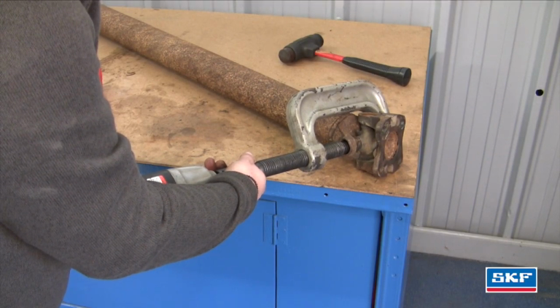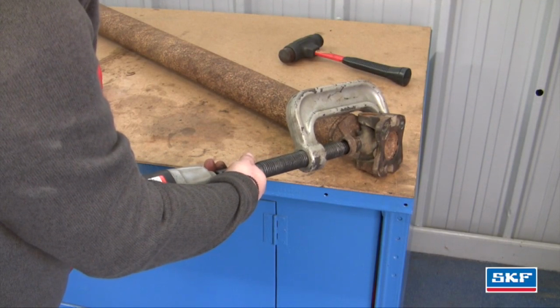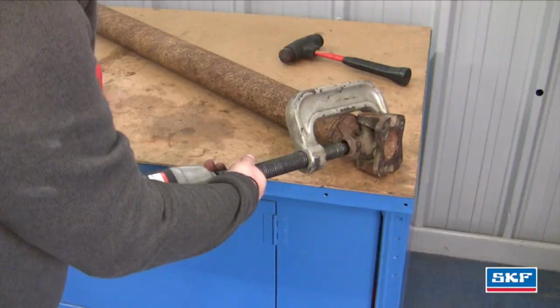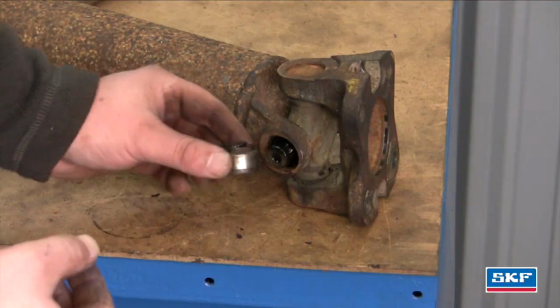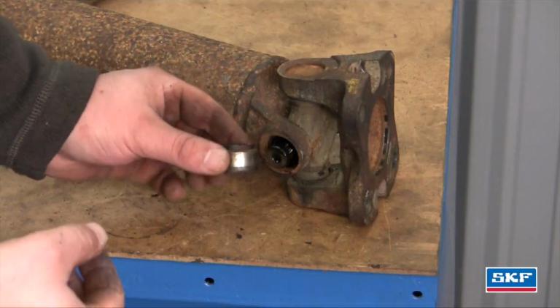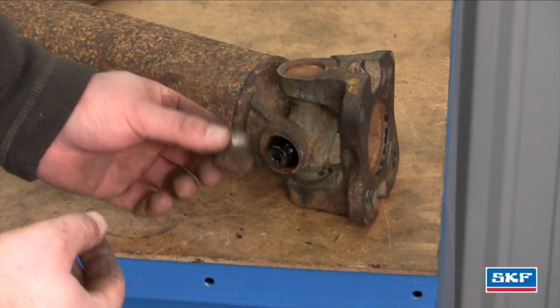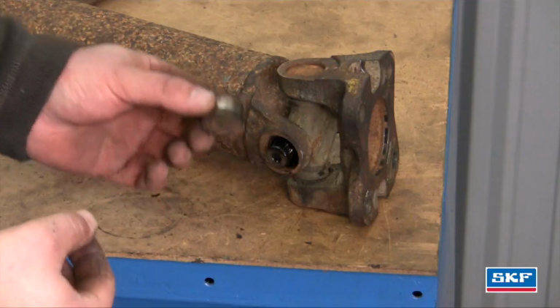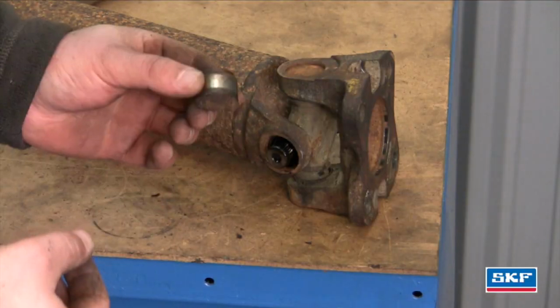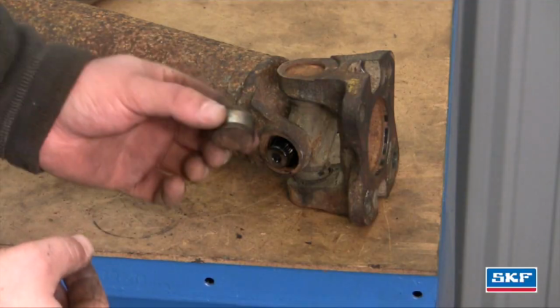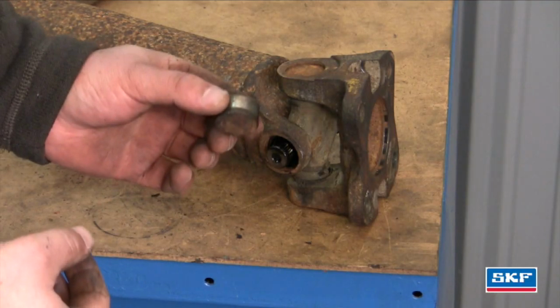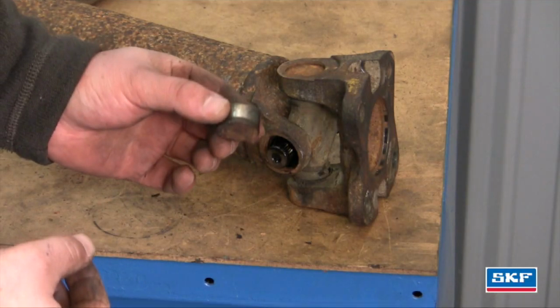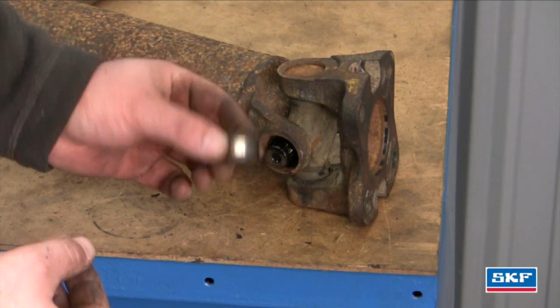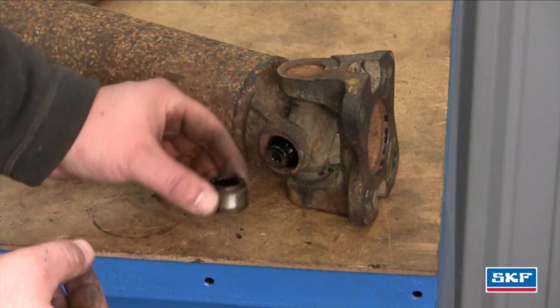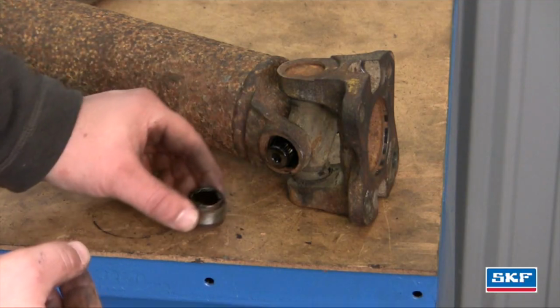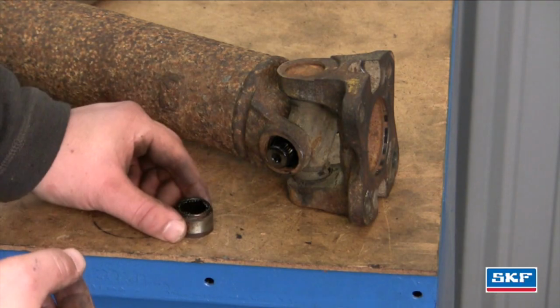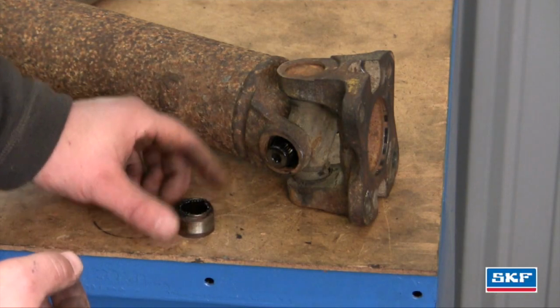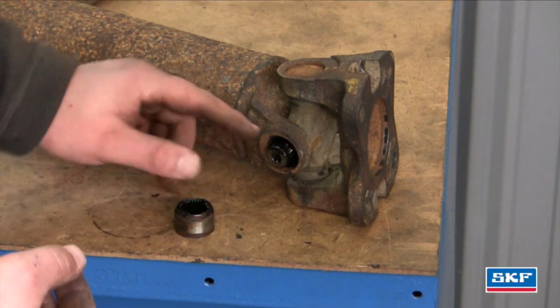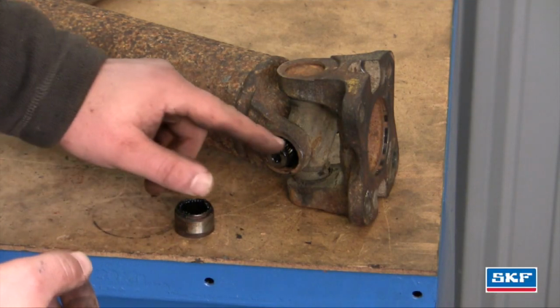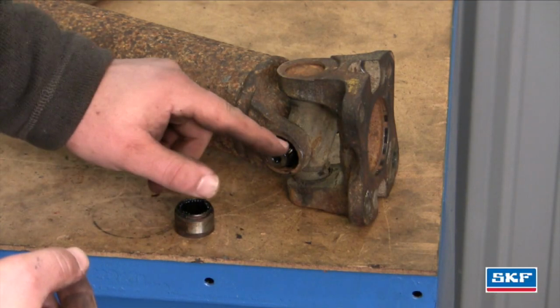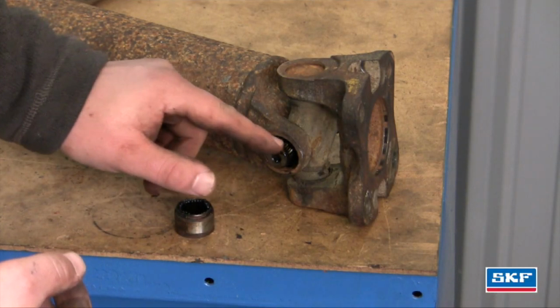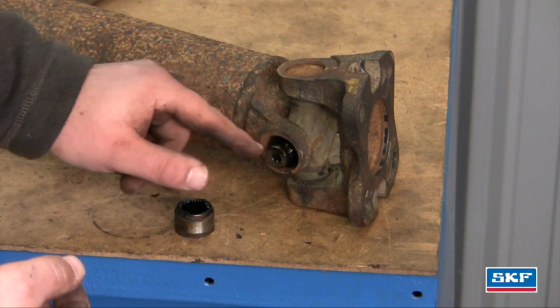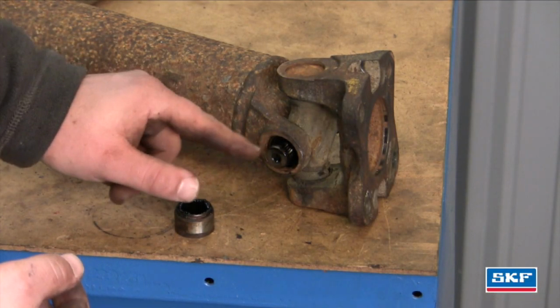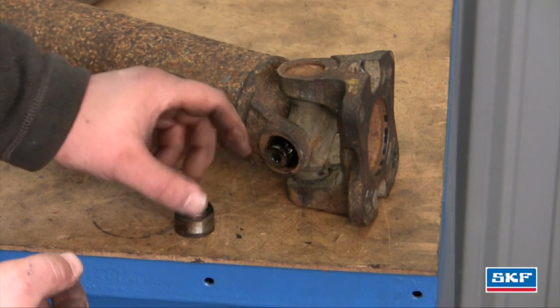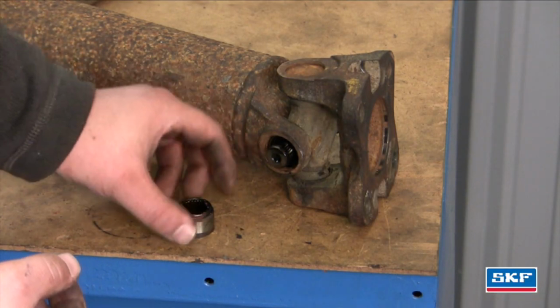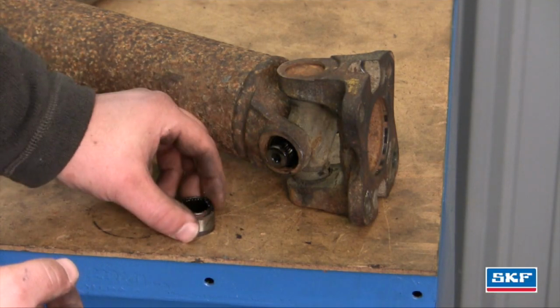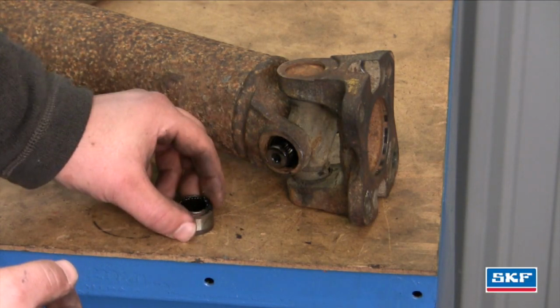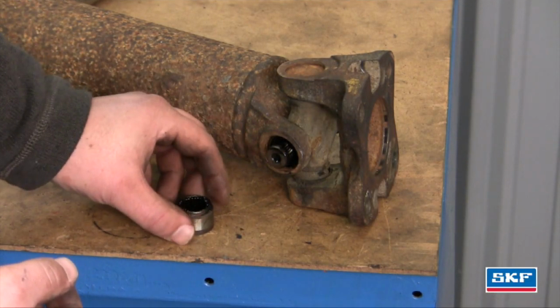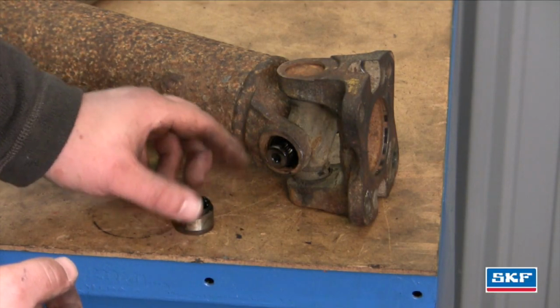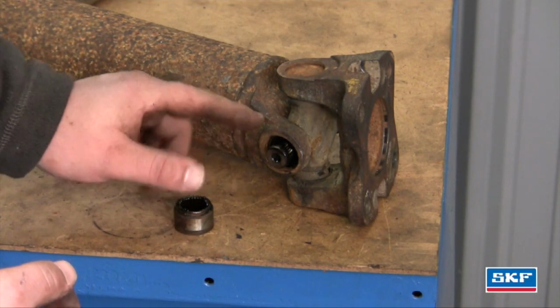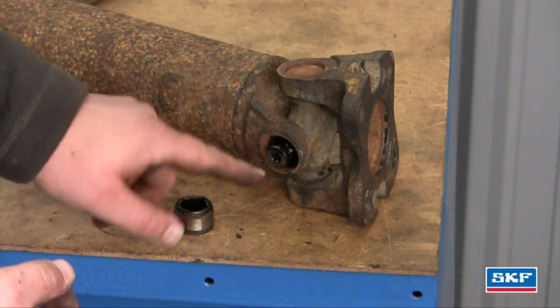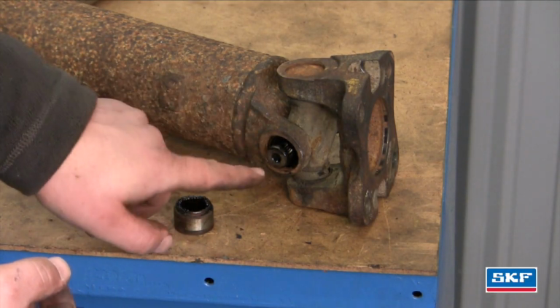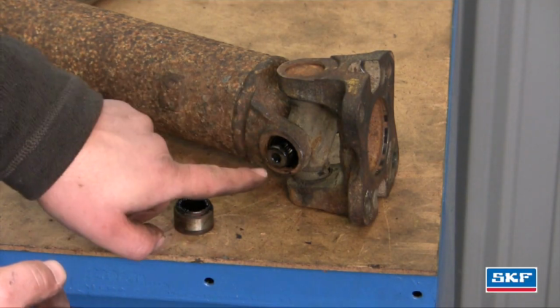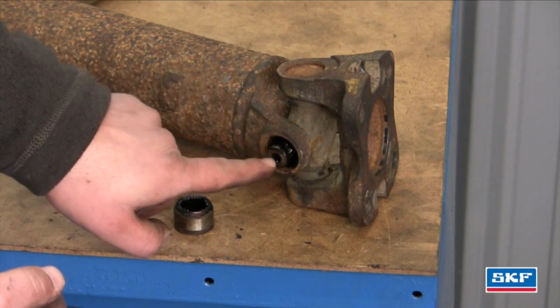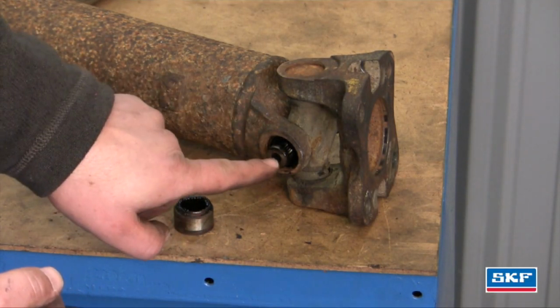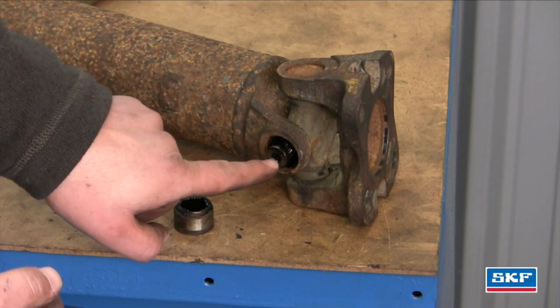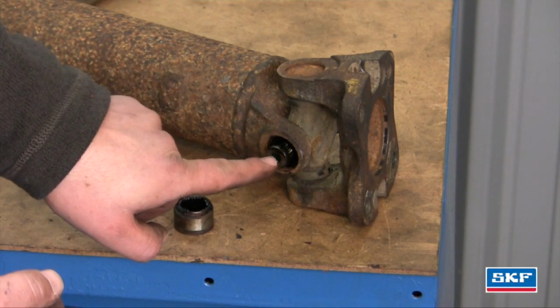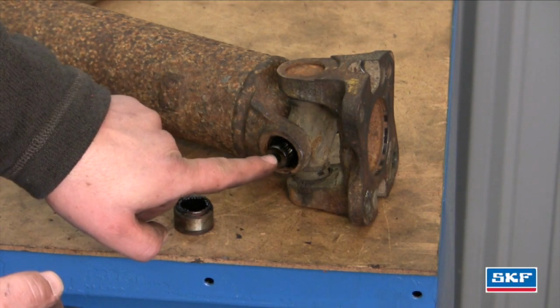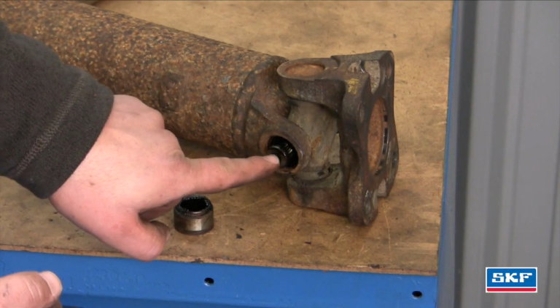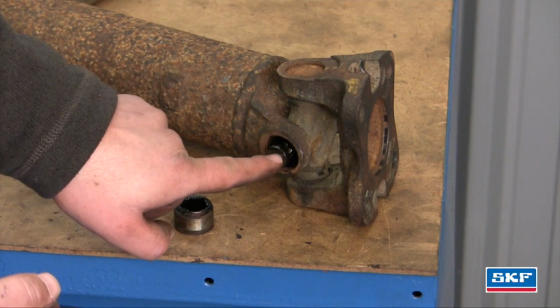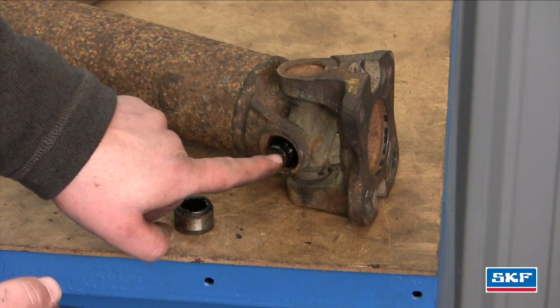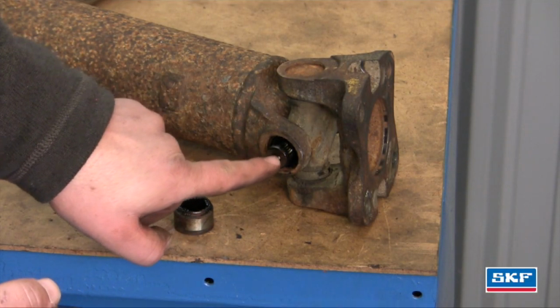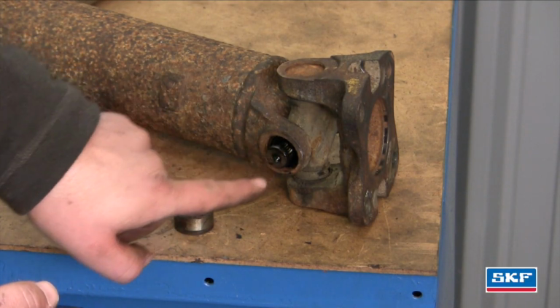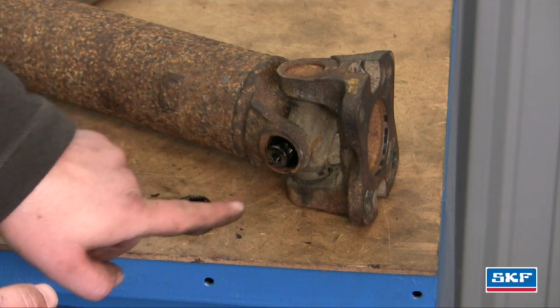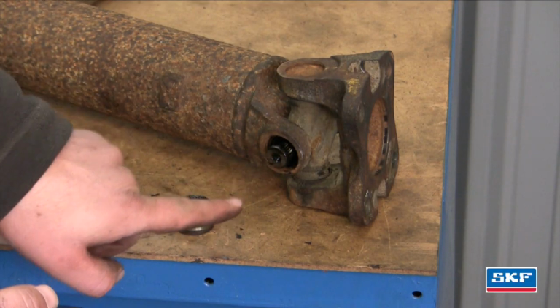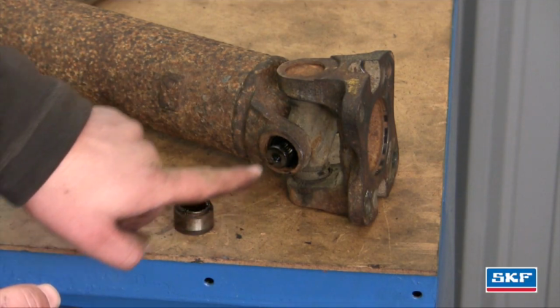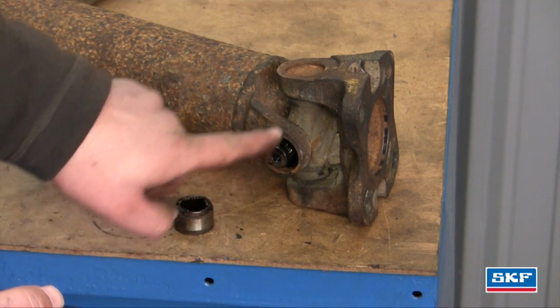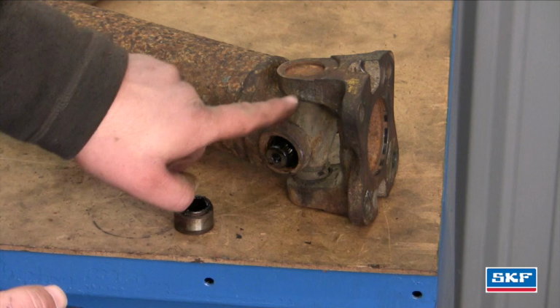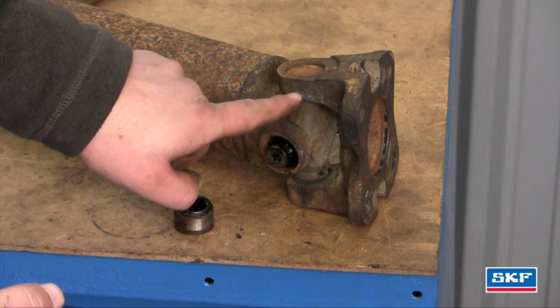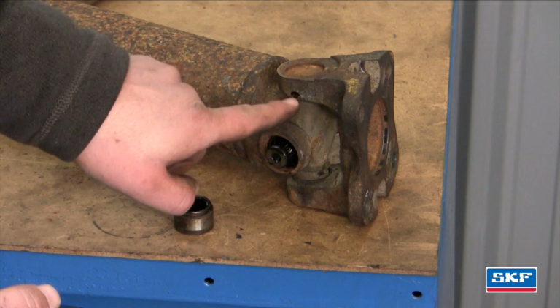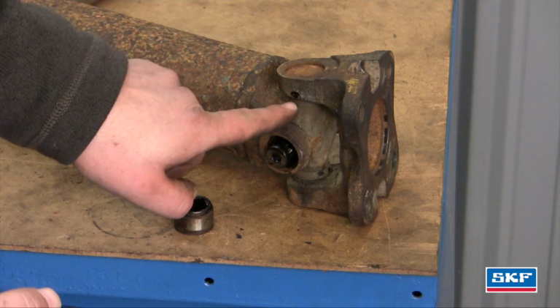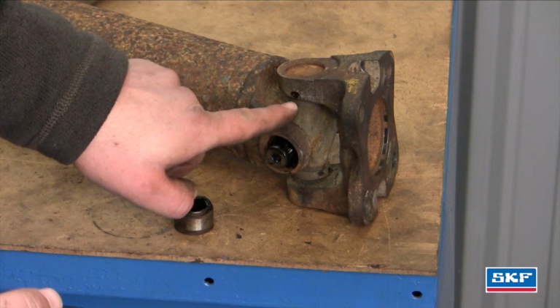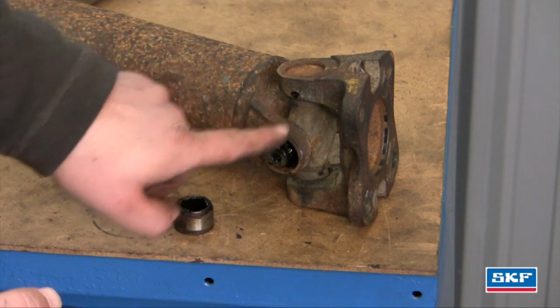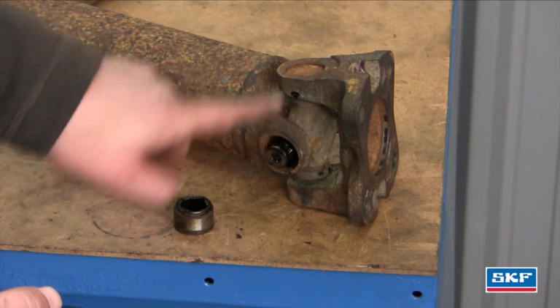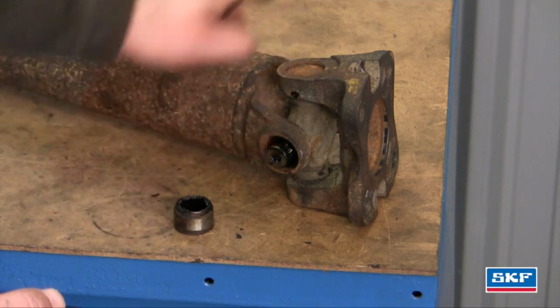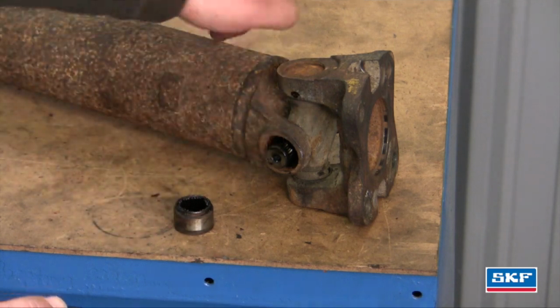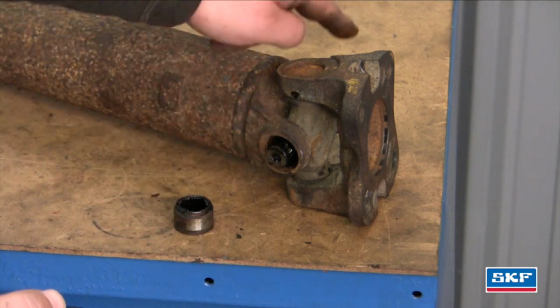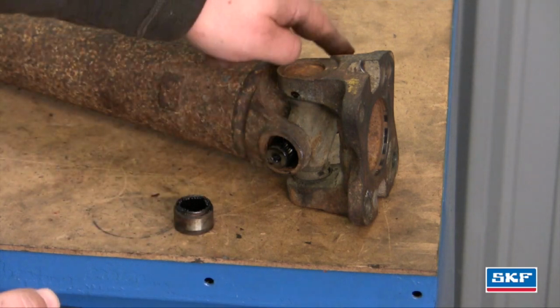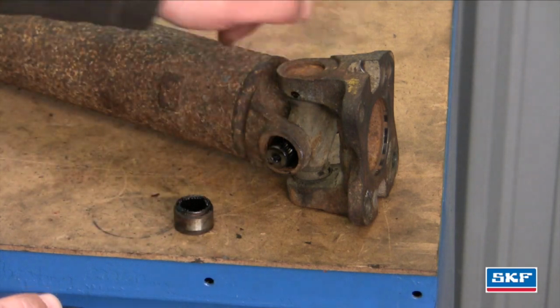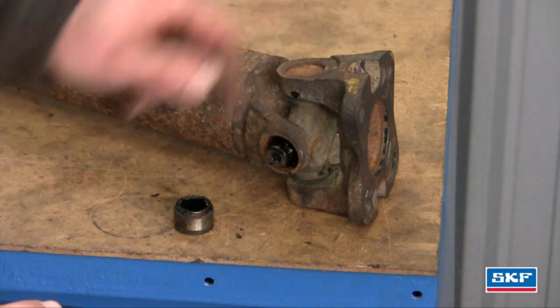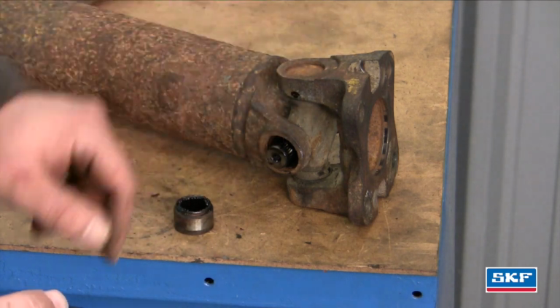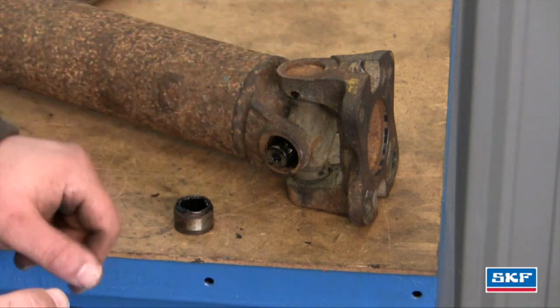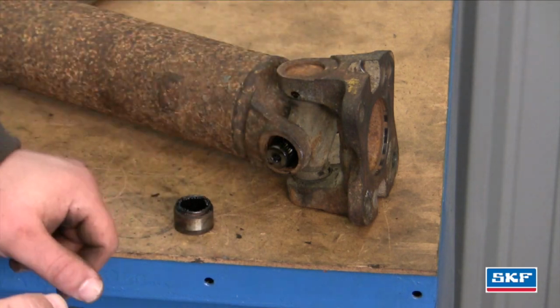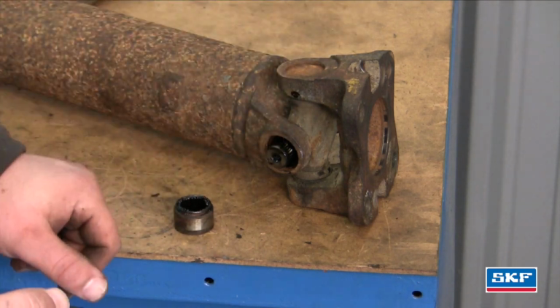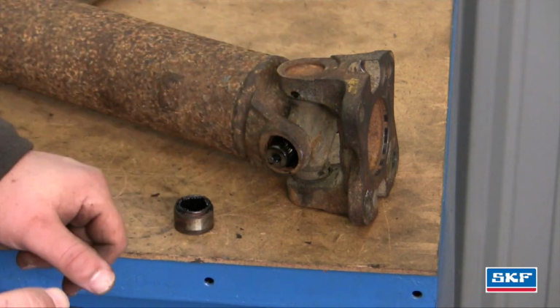Now that we've removed the one cap, we flipped the driveshaft around. Now we're going to be pressing the cross outward to remove the other cap.